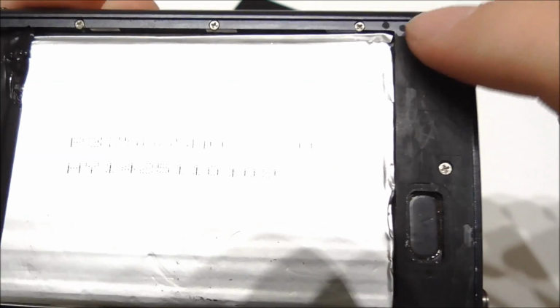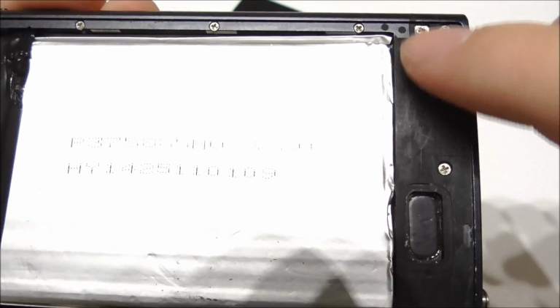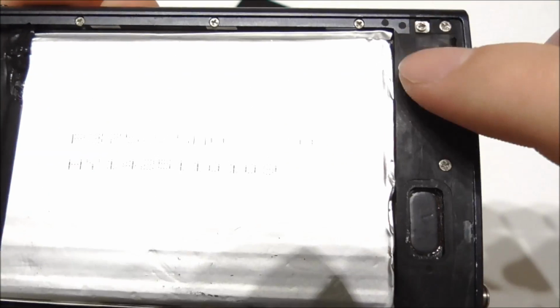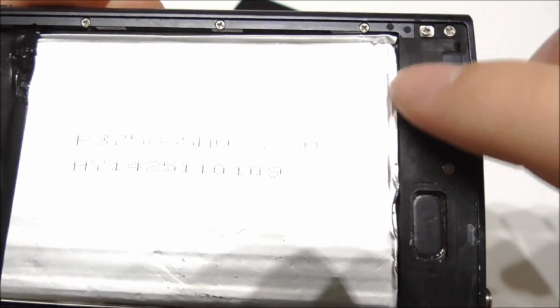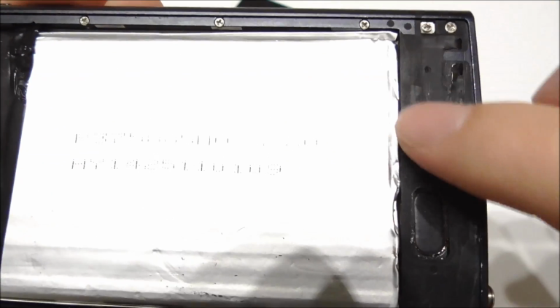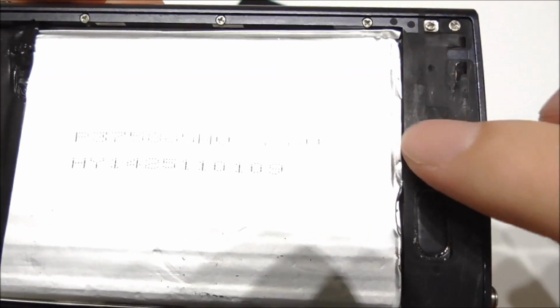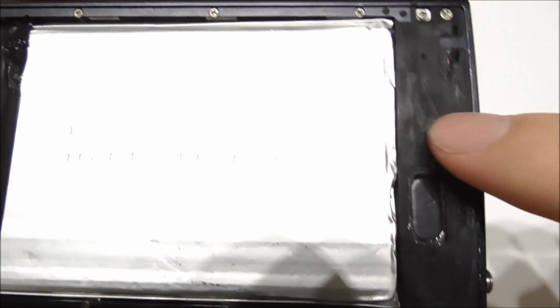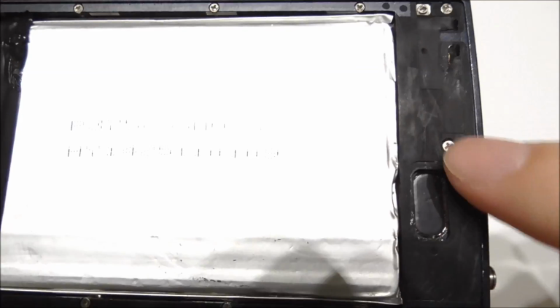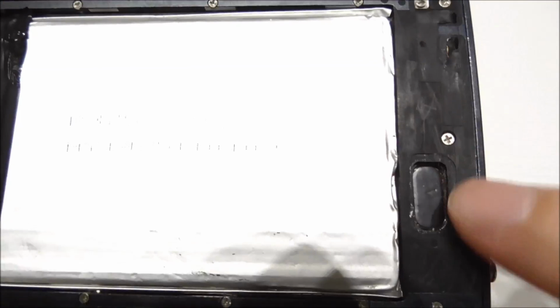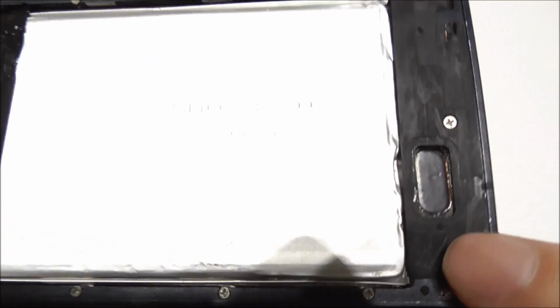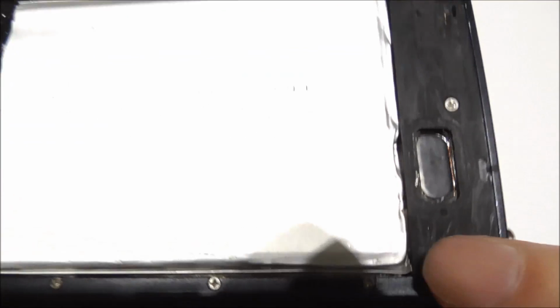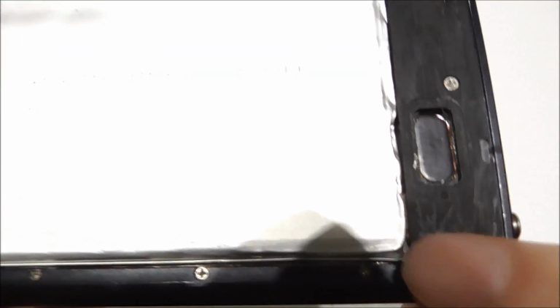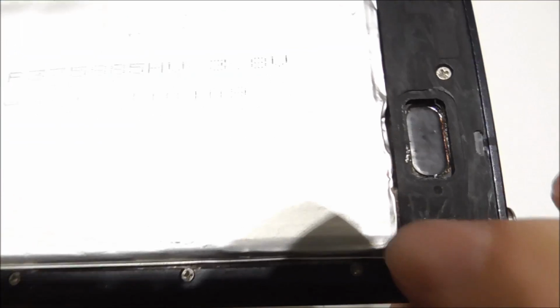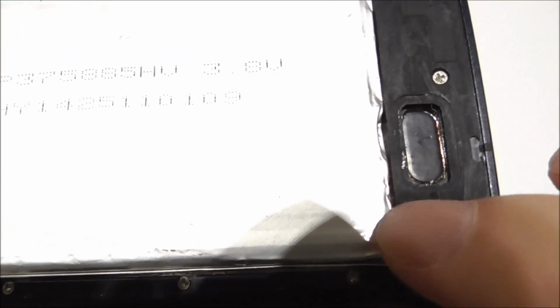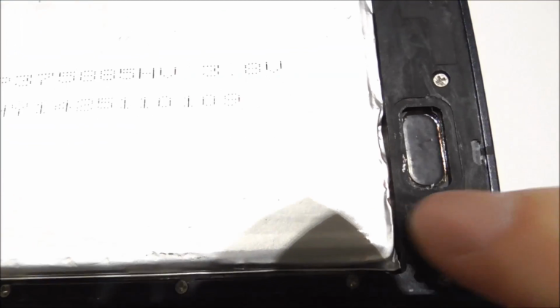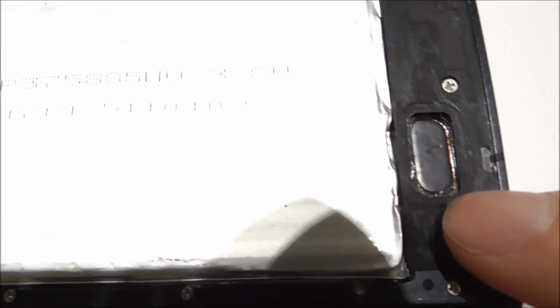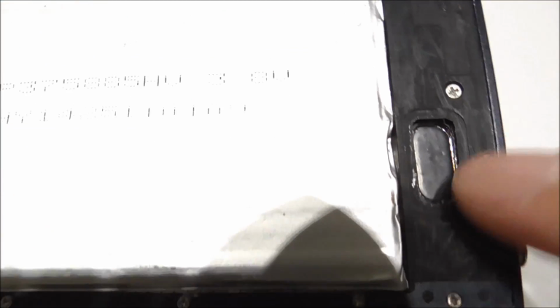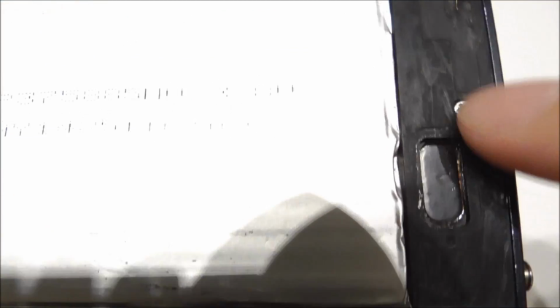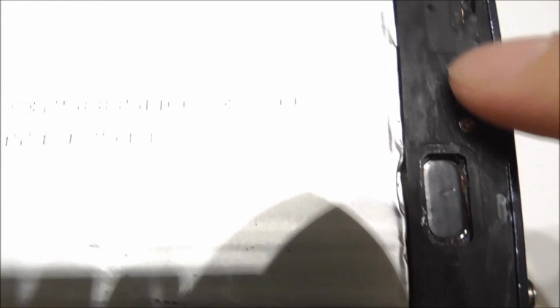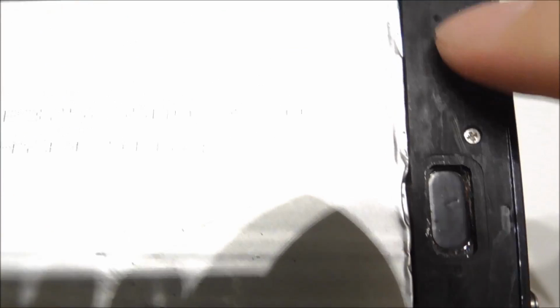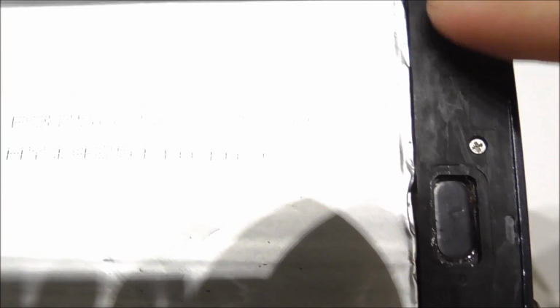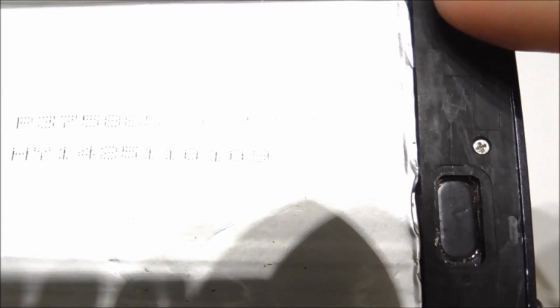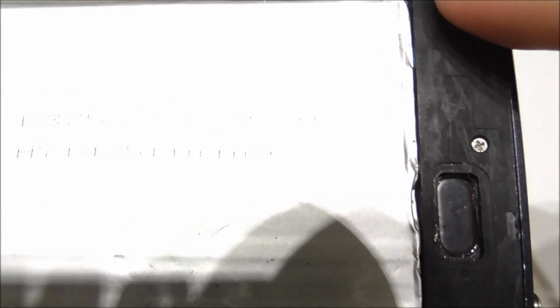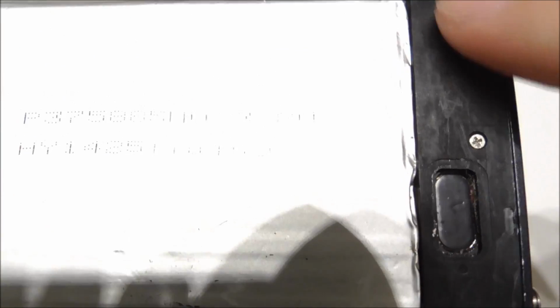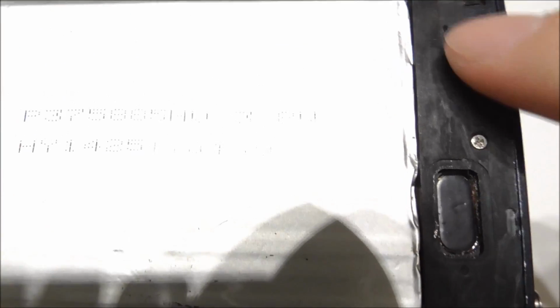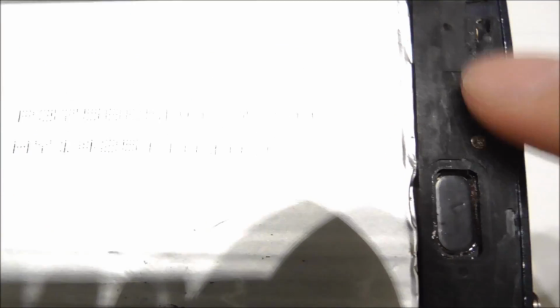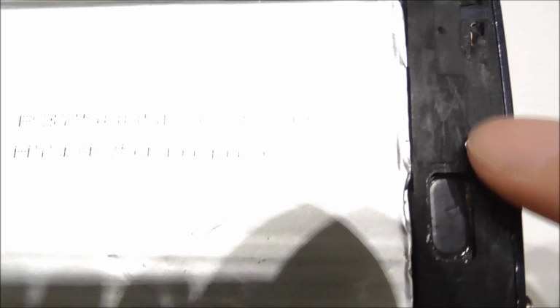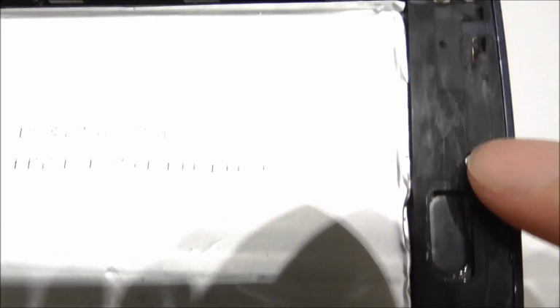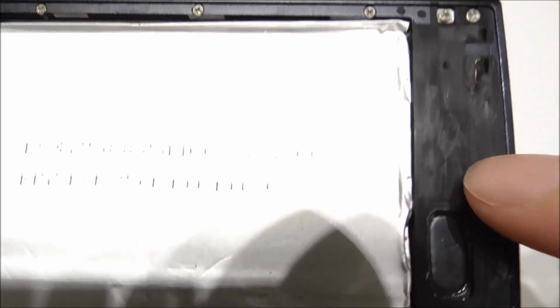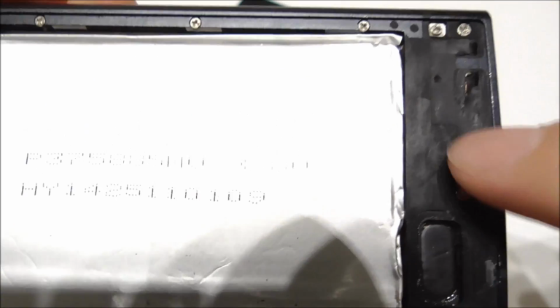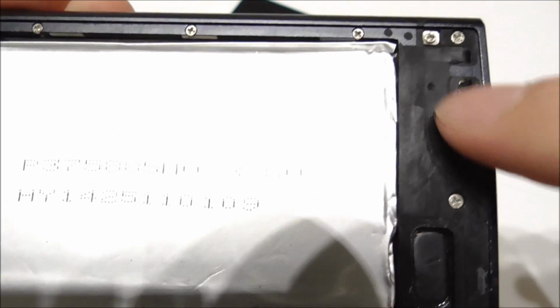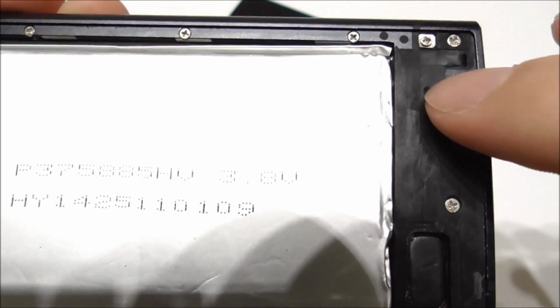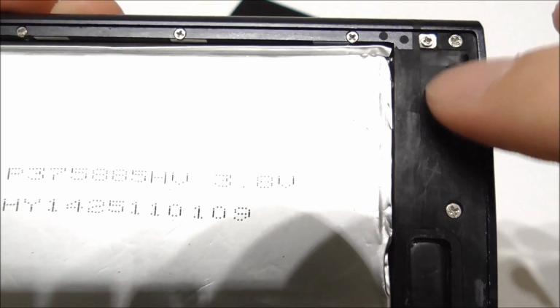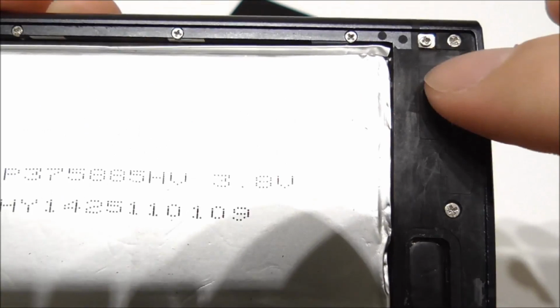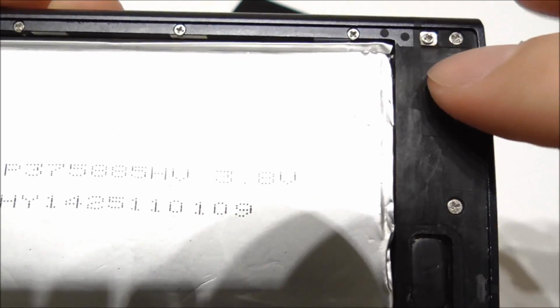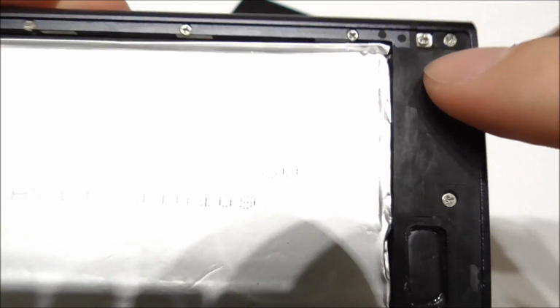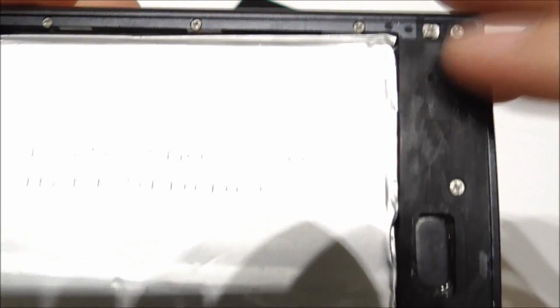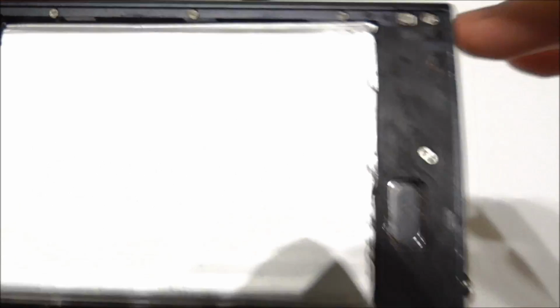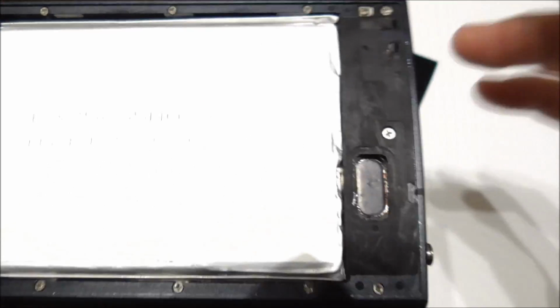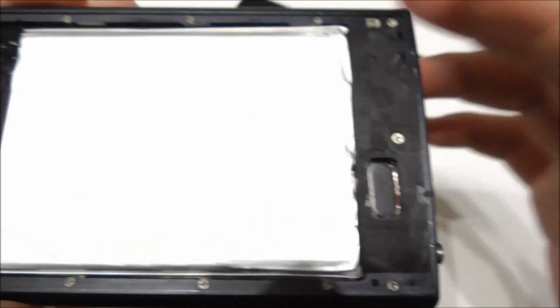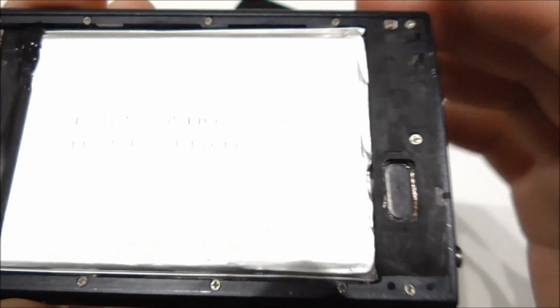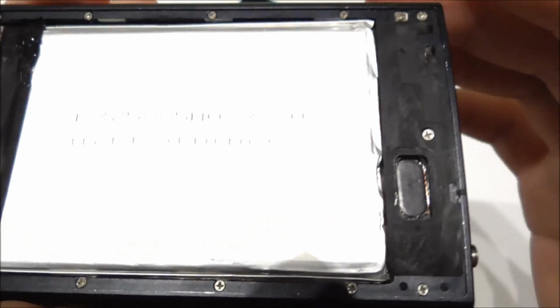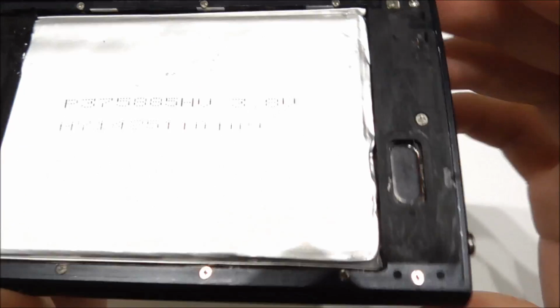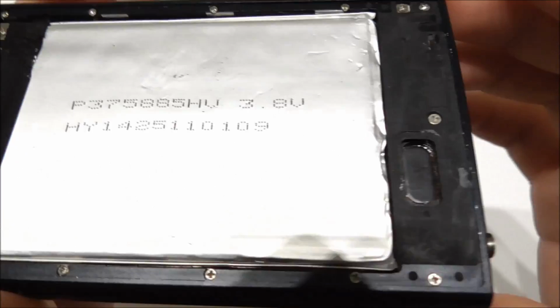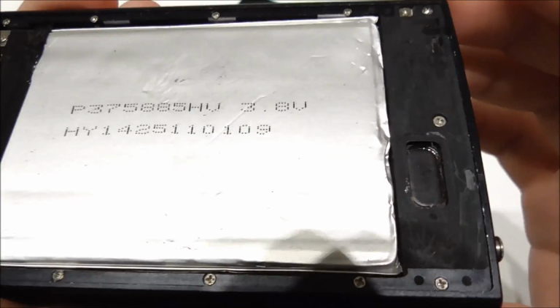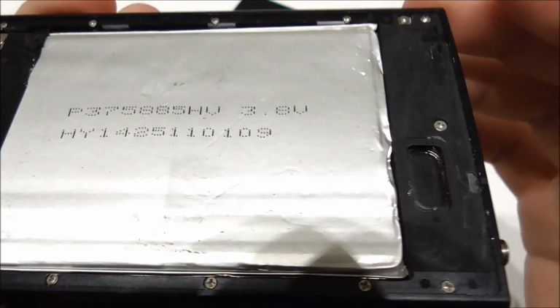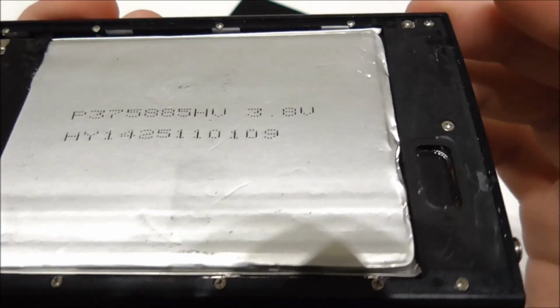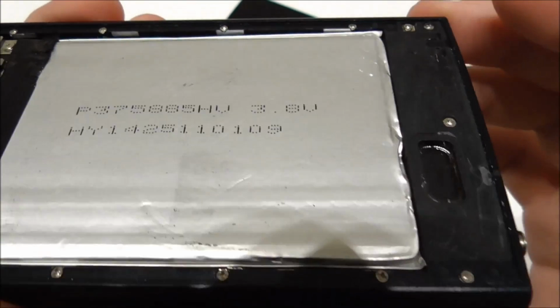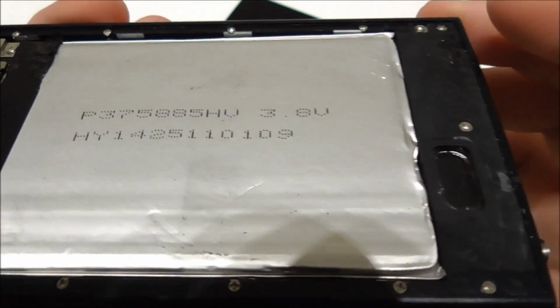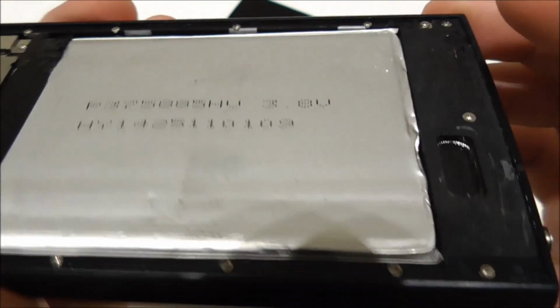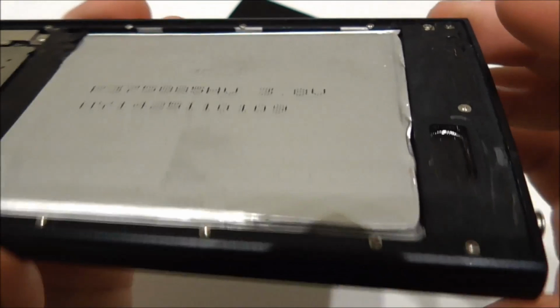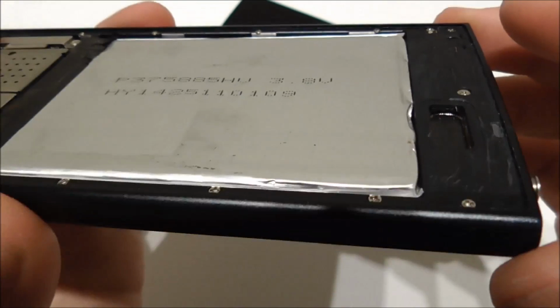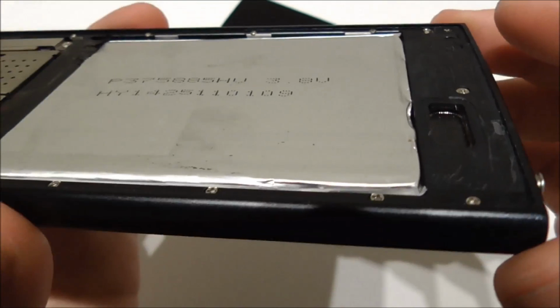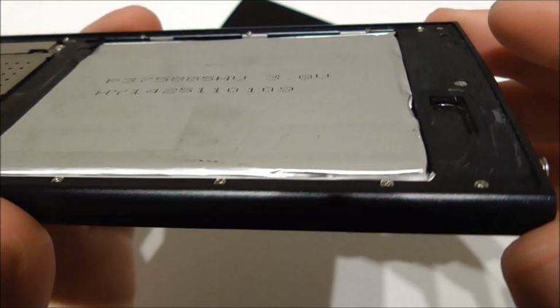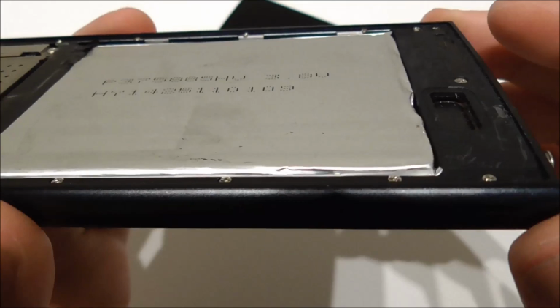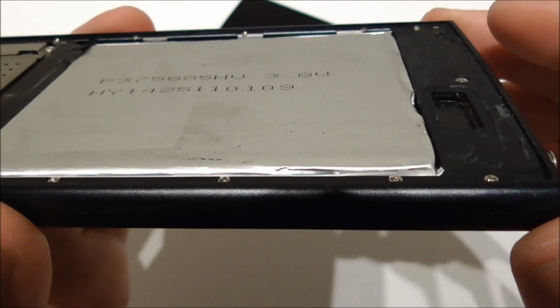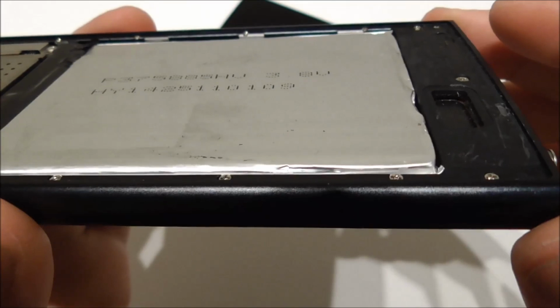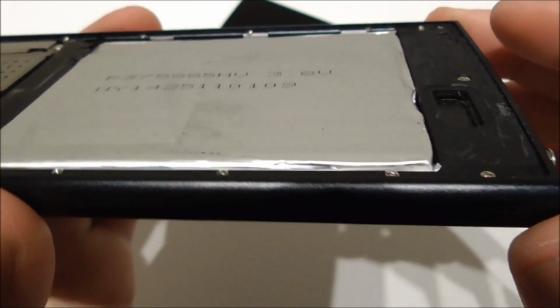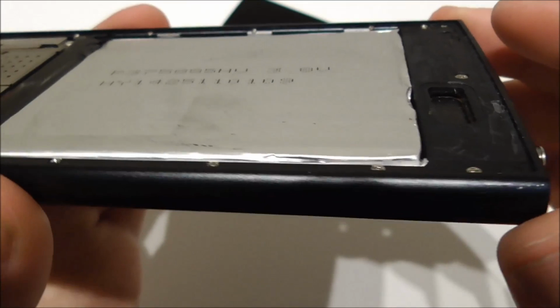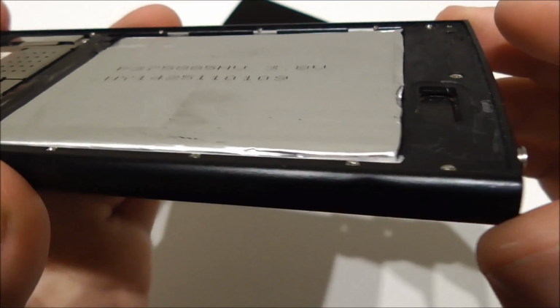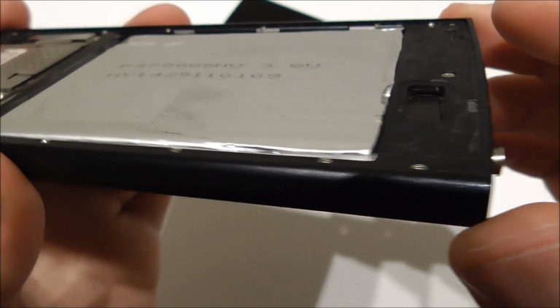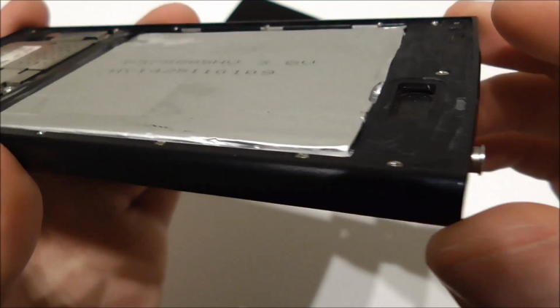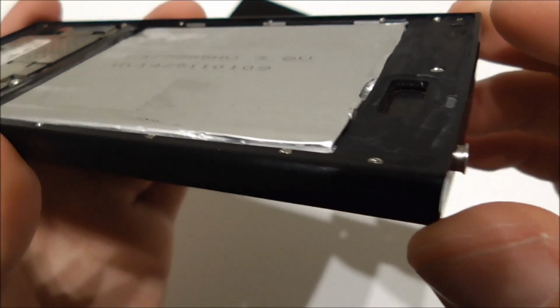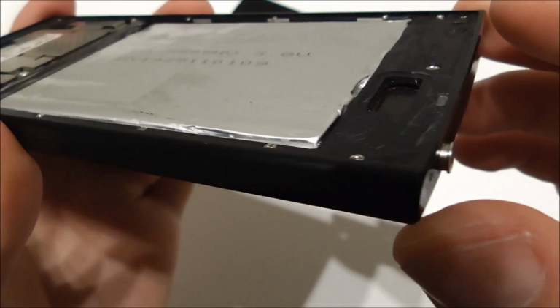Also notice this is for the back speaker, and there was a lot of glue on this part here. I have to remove this so I can attach the new back glass to the phone again.